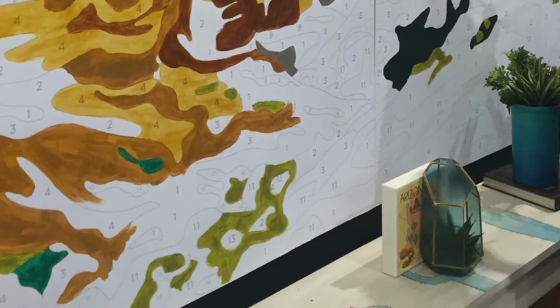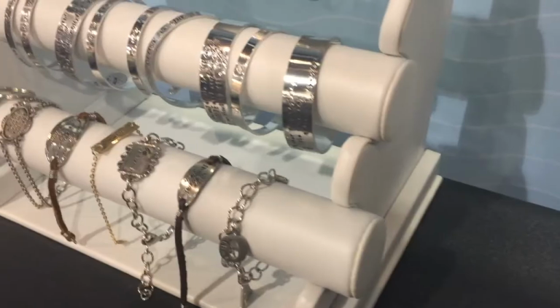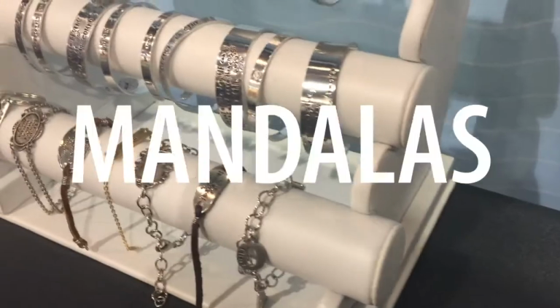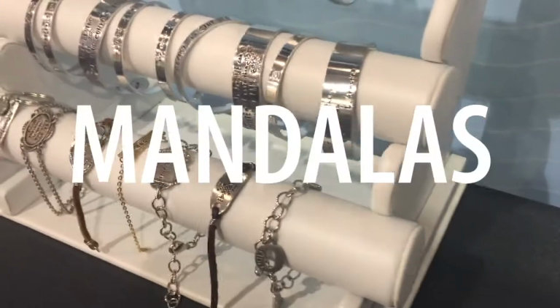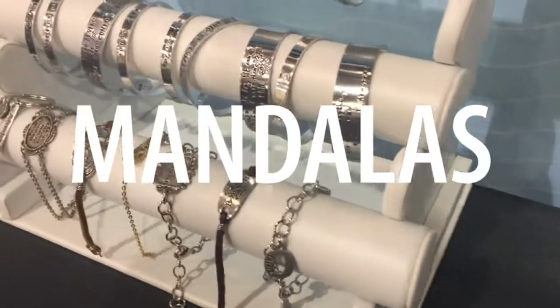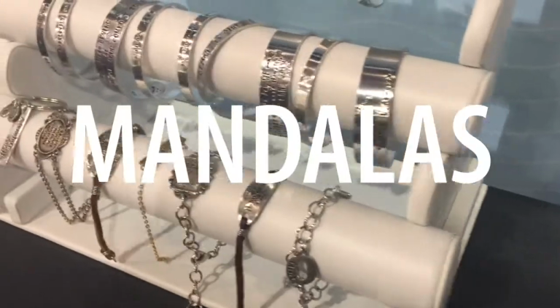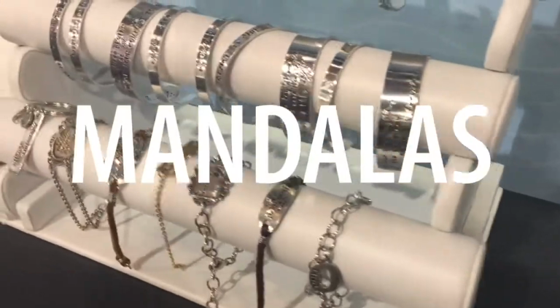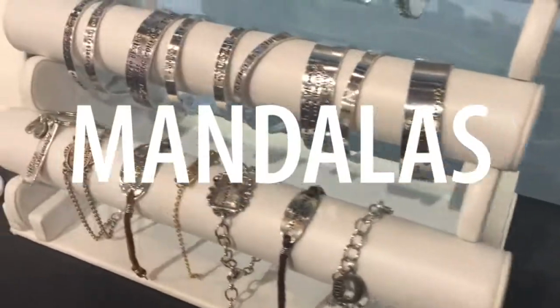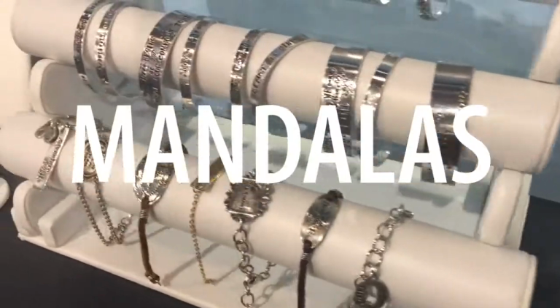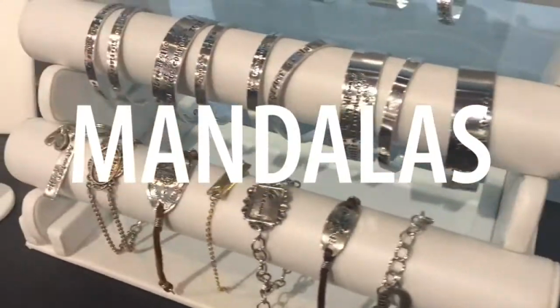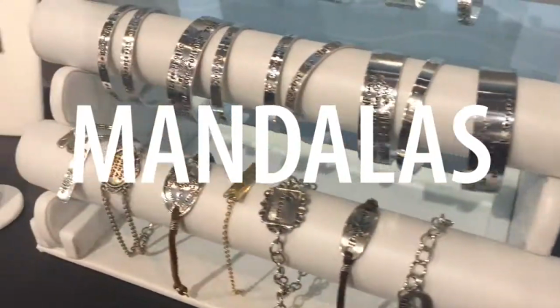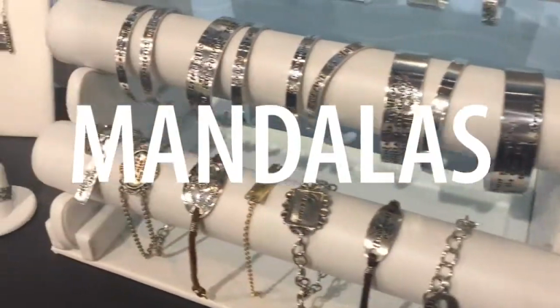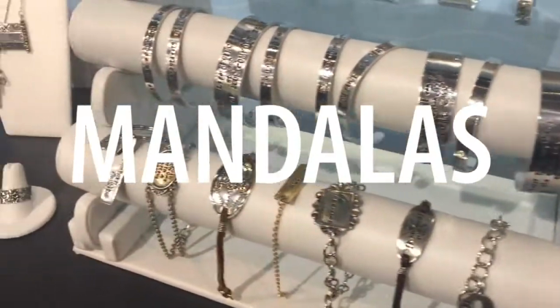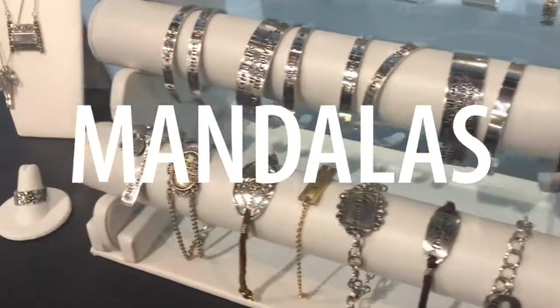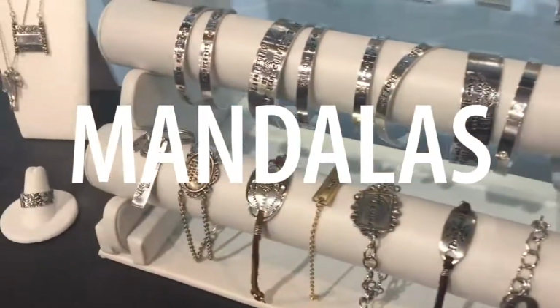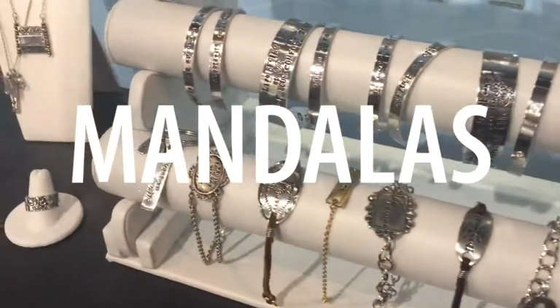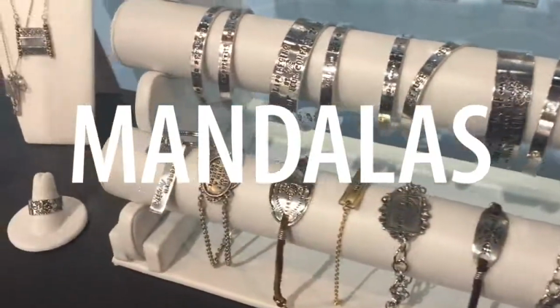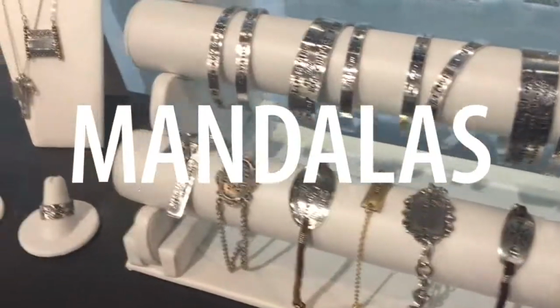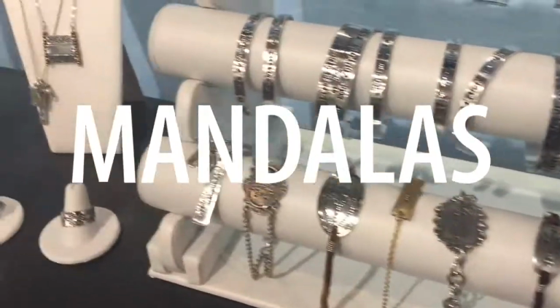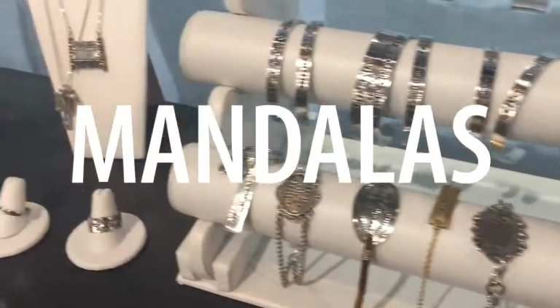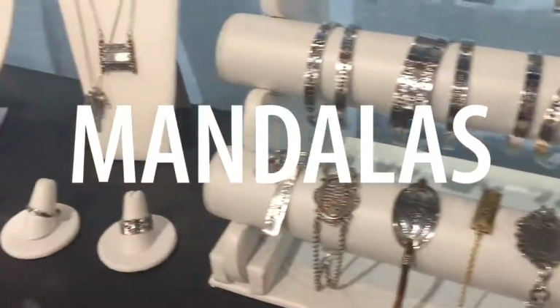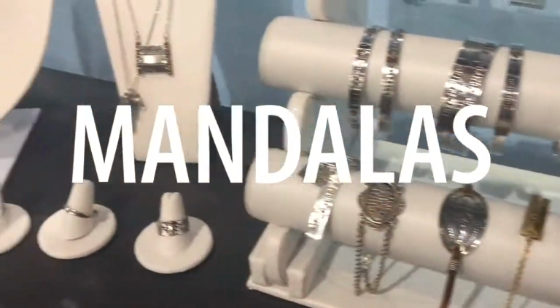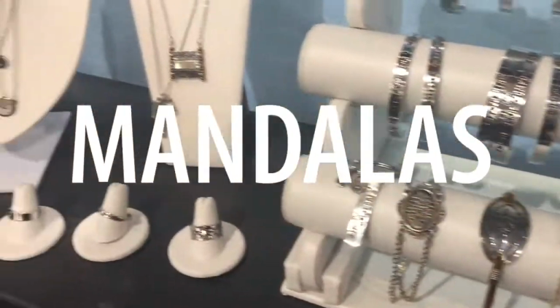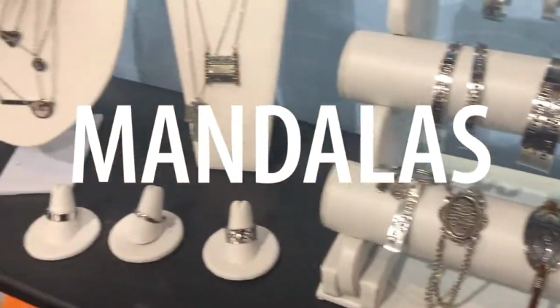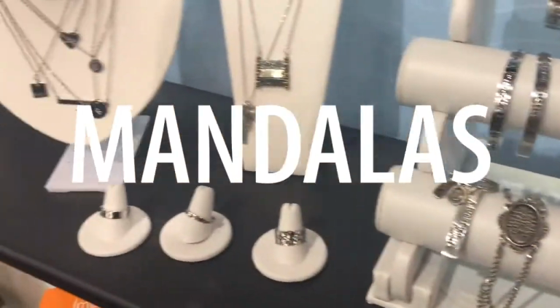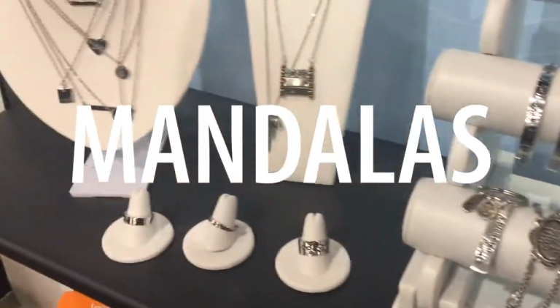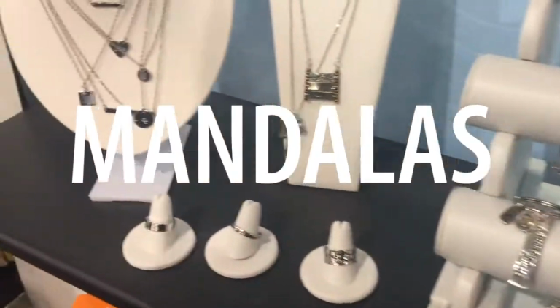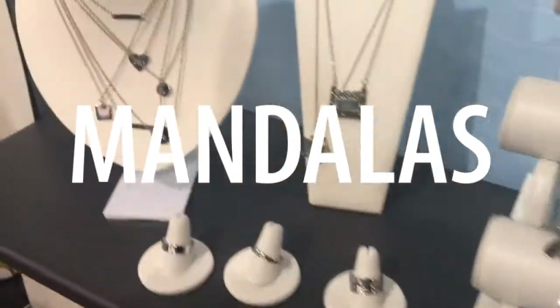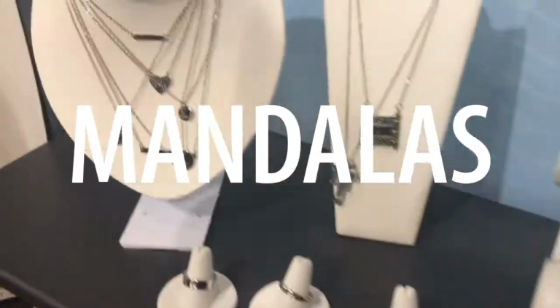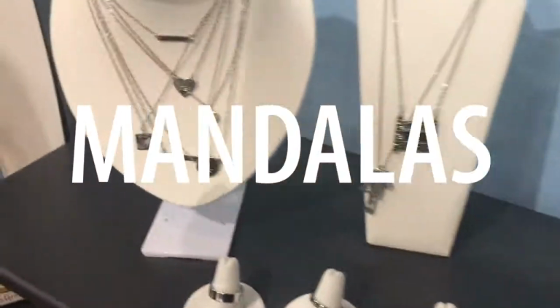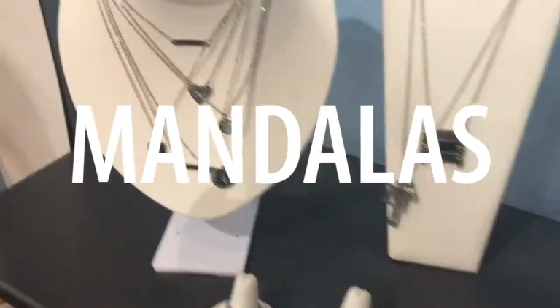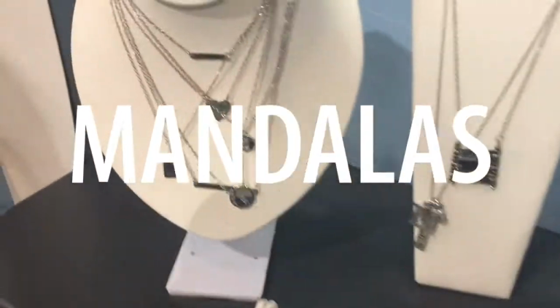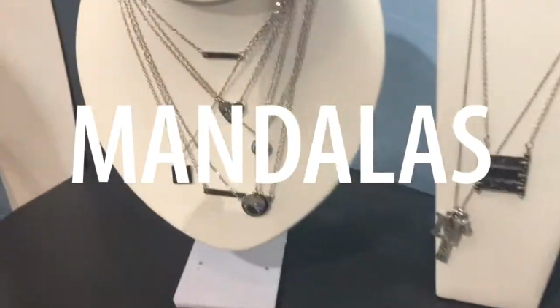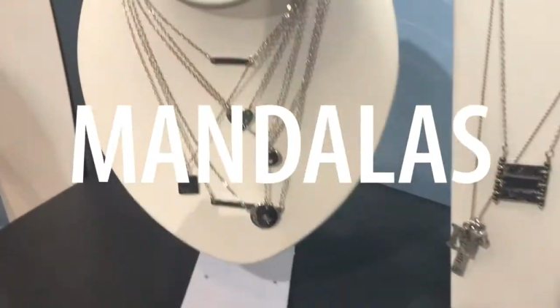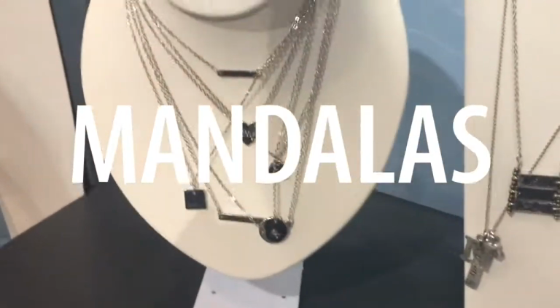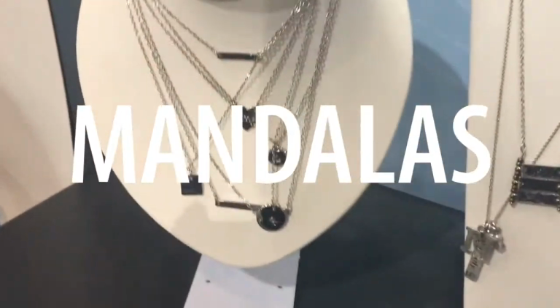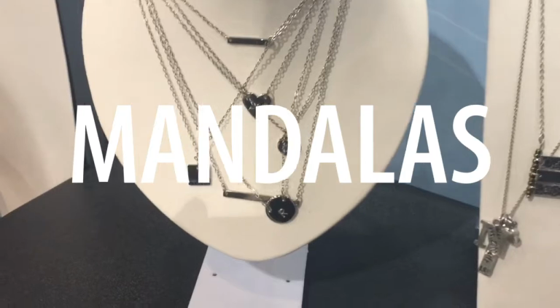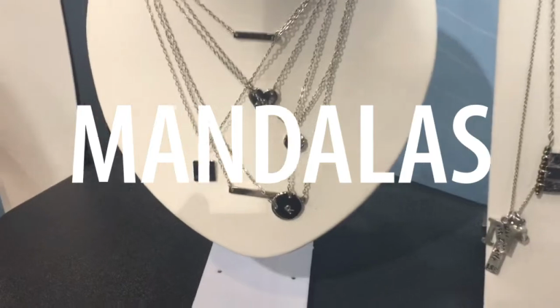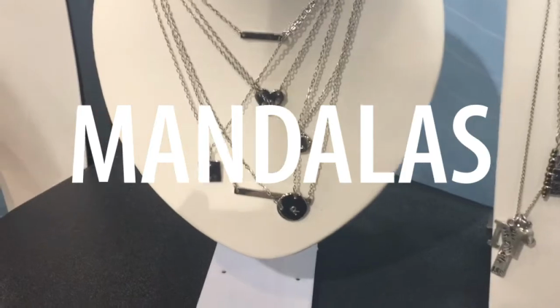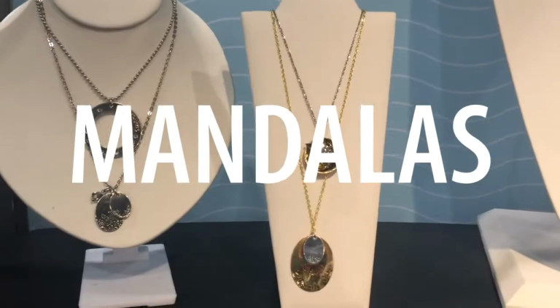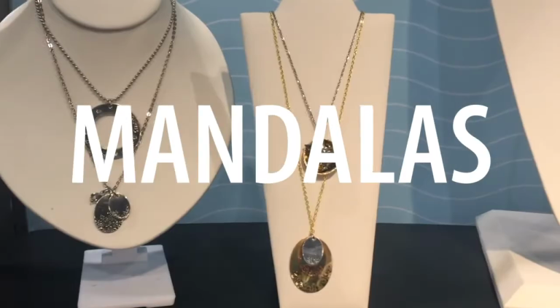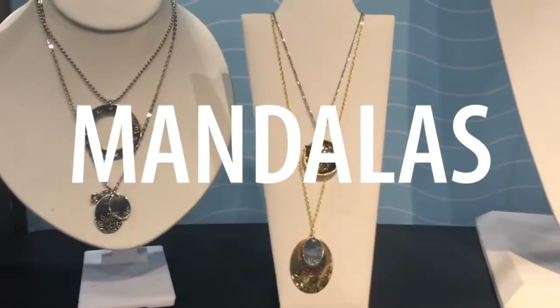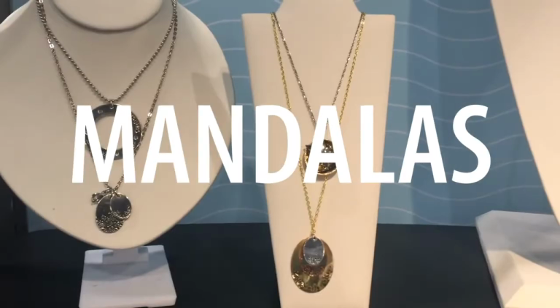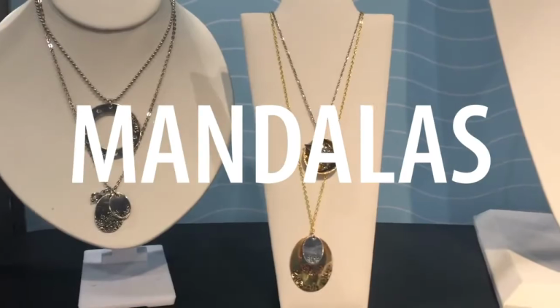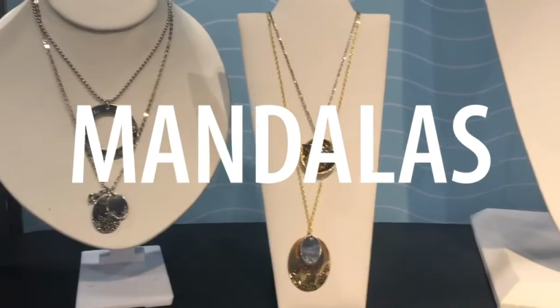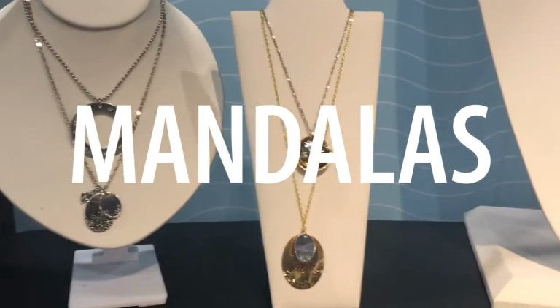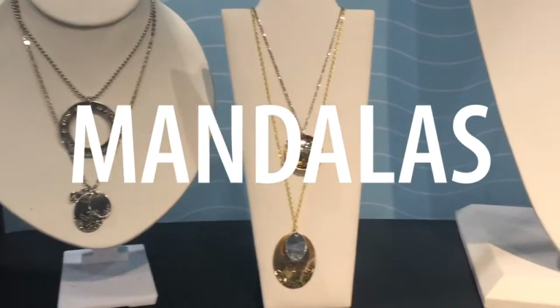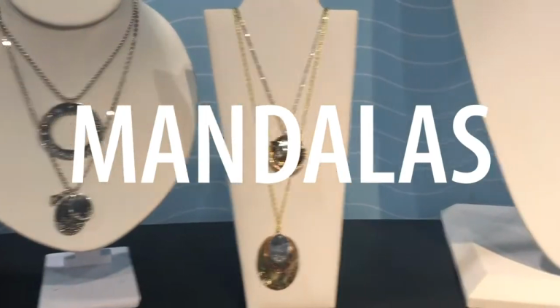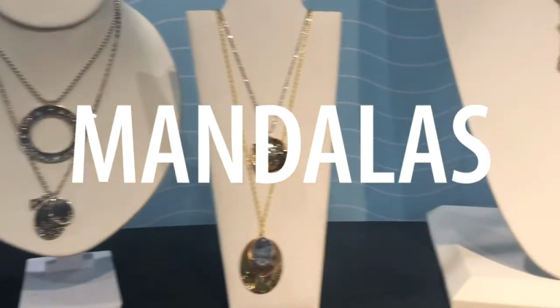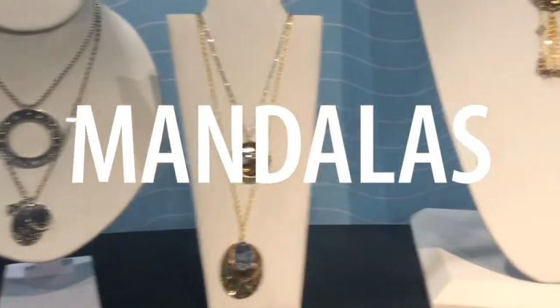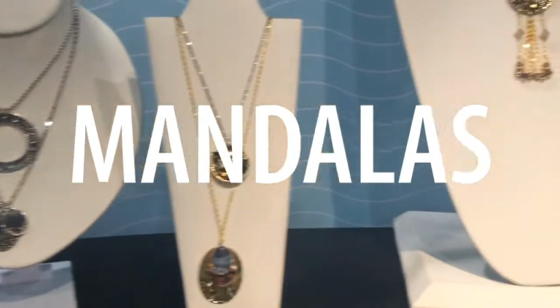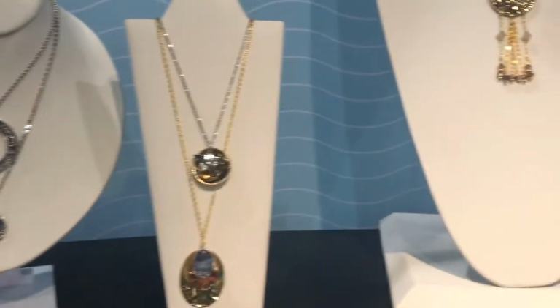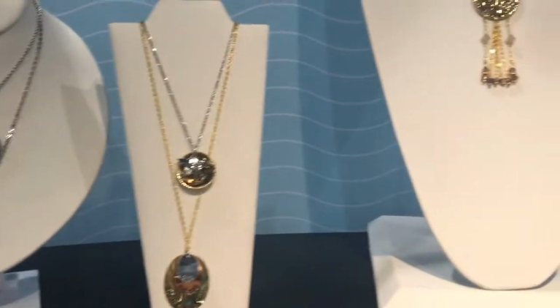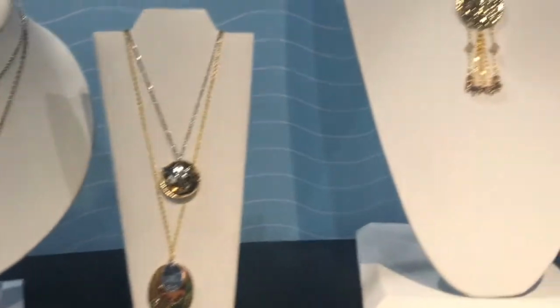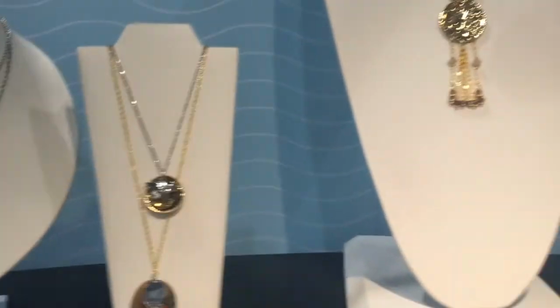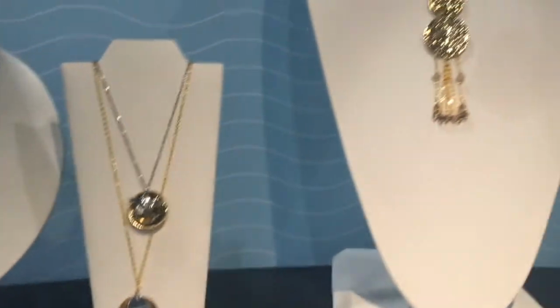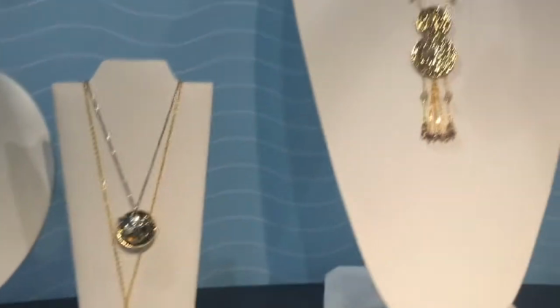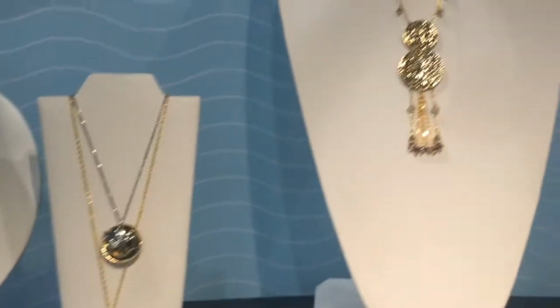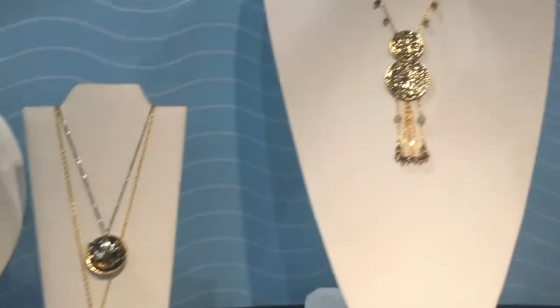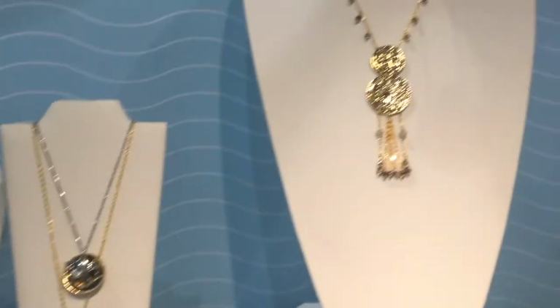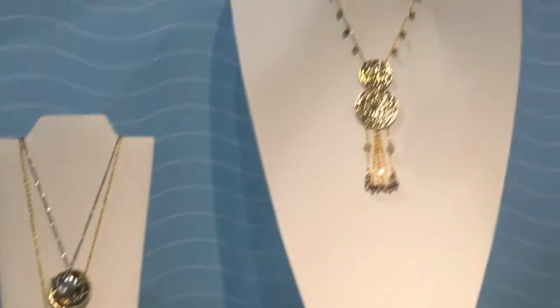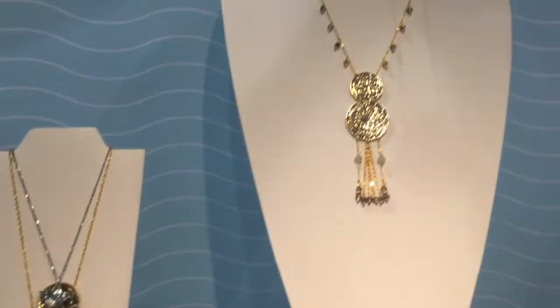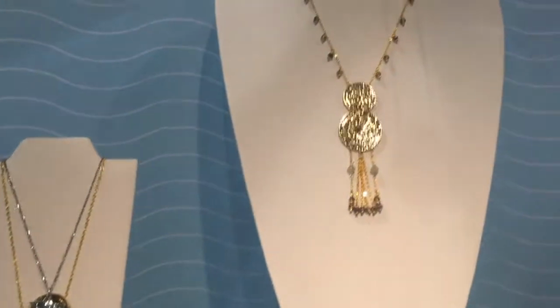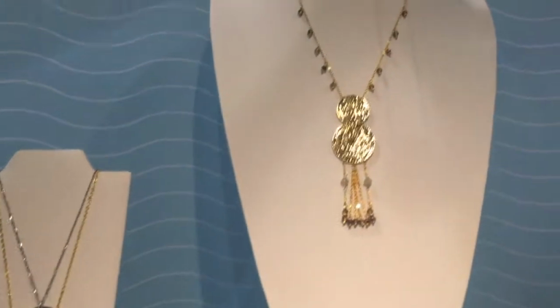Mandalas are showing up in different mediums too, whether it's coloring books, or stamps, or metal jewelry making.